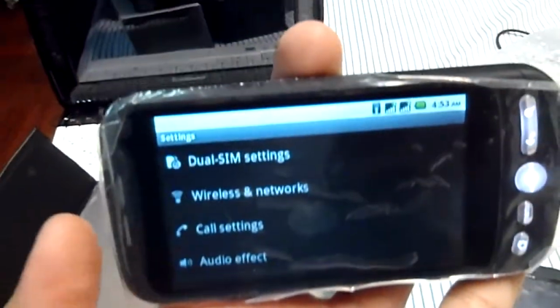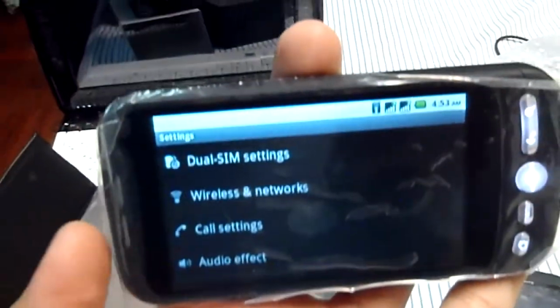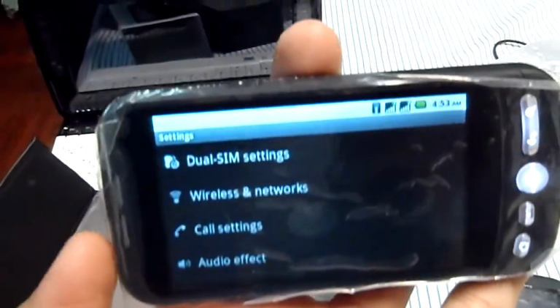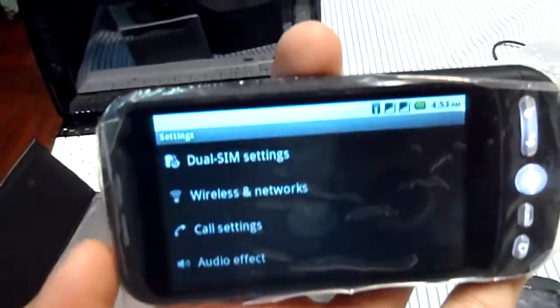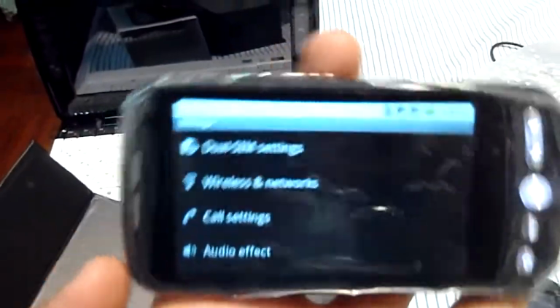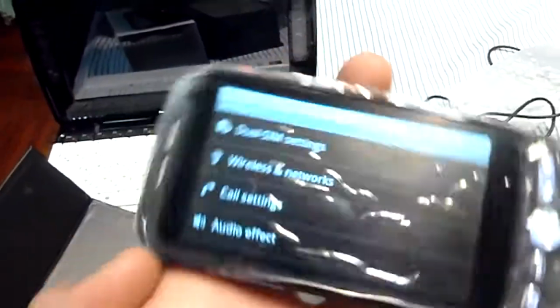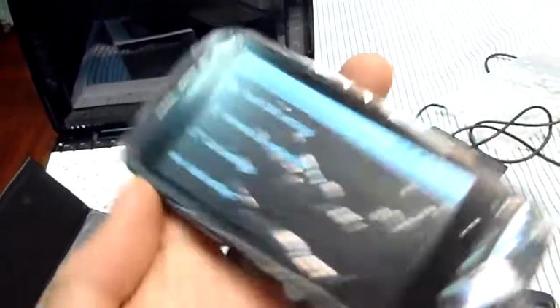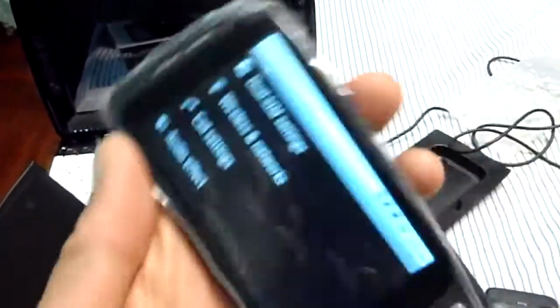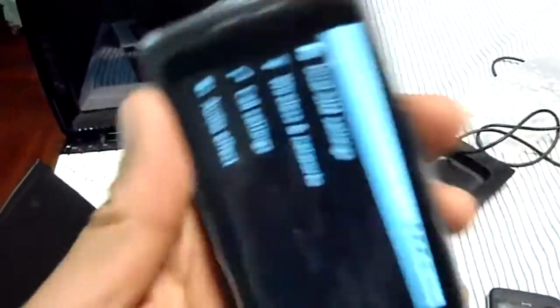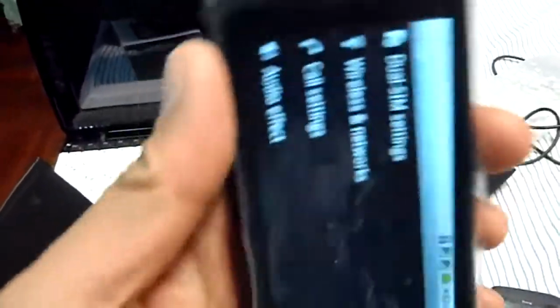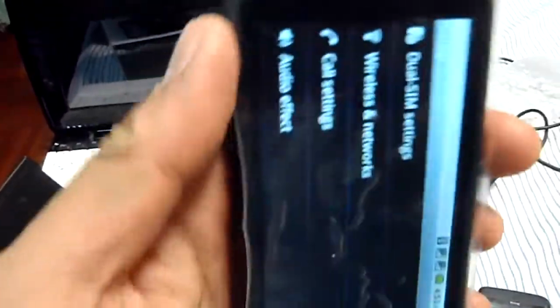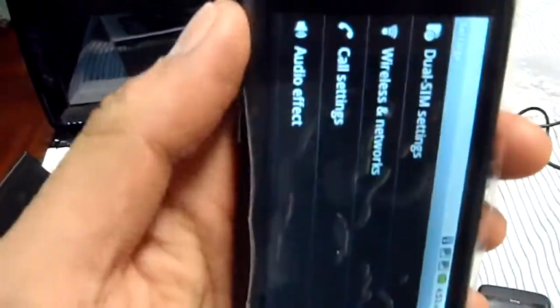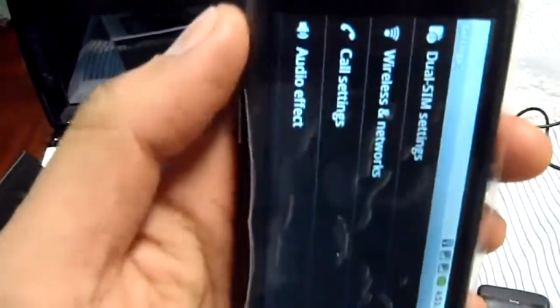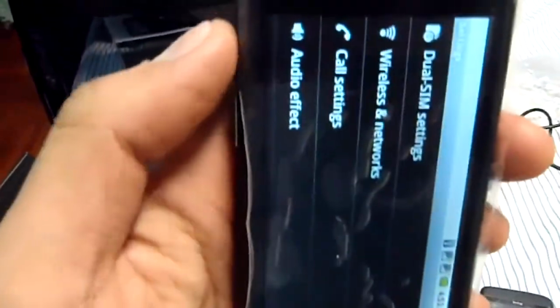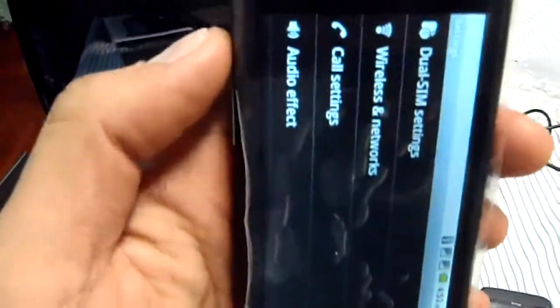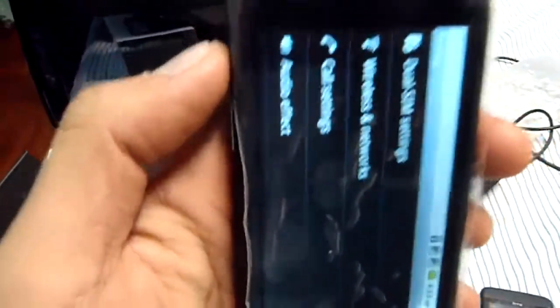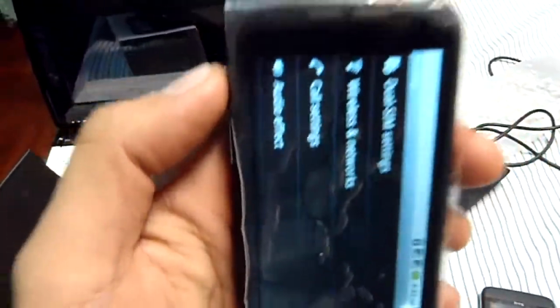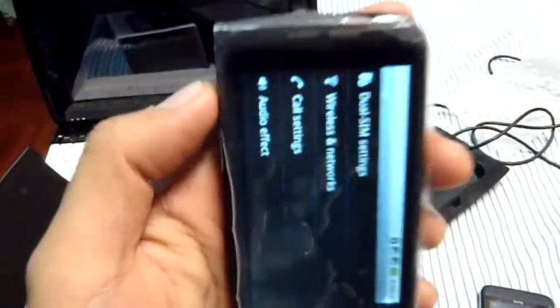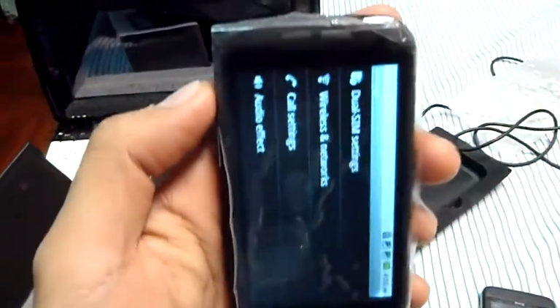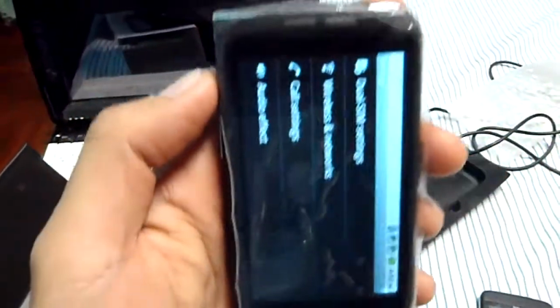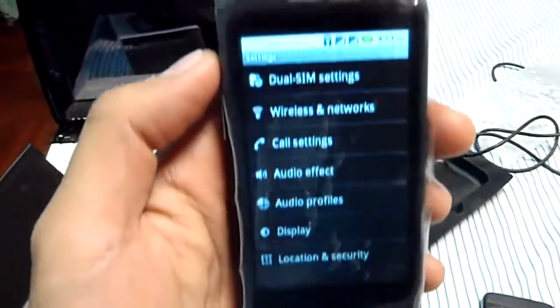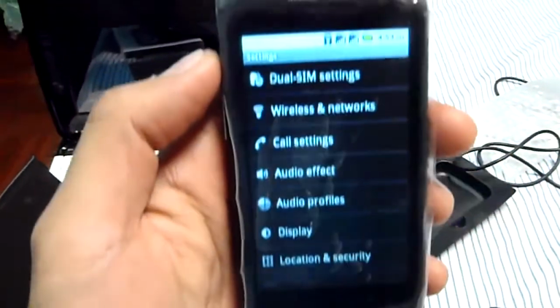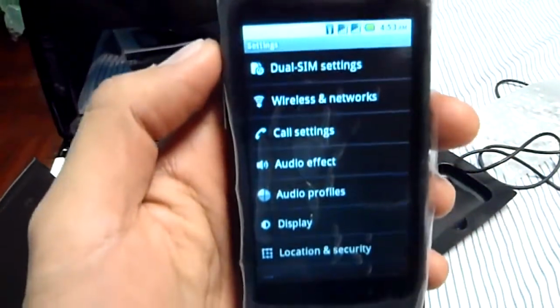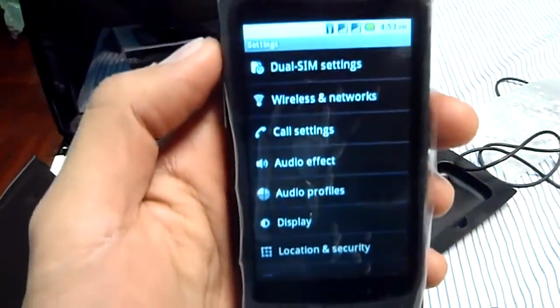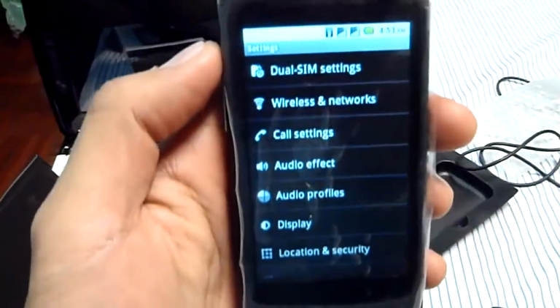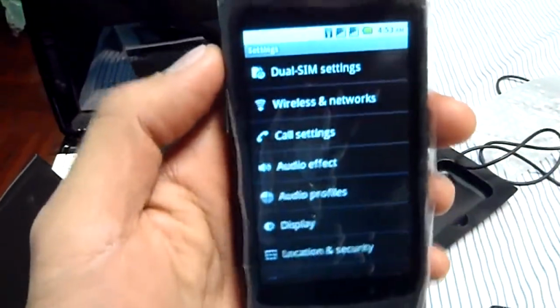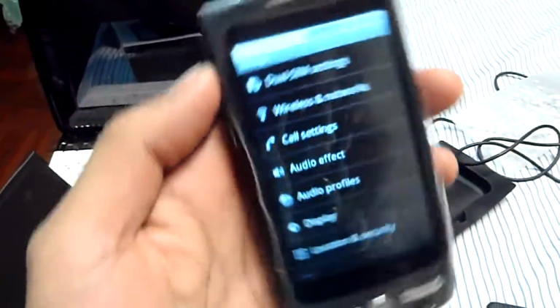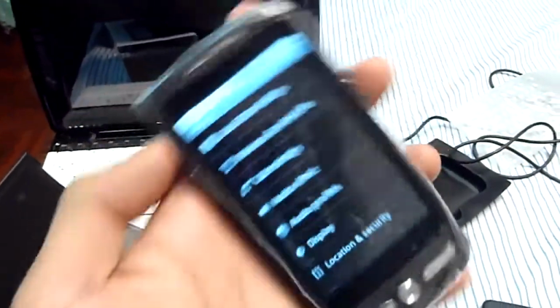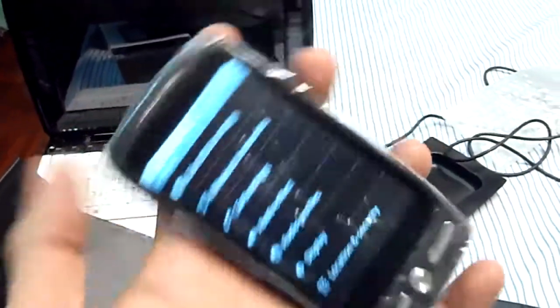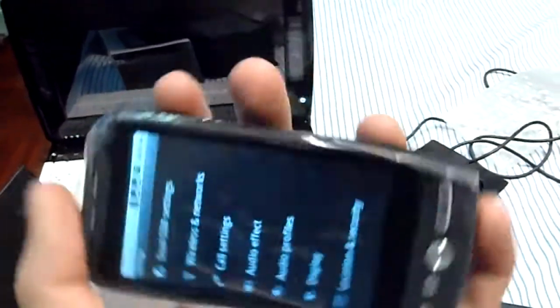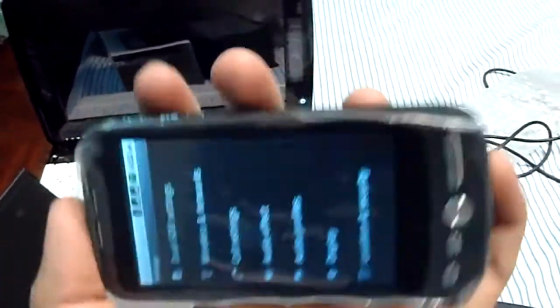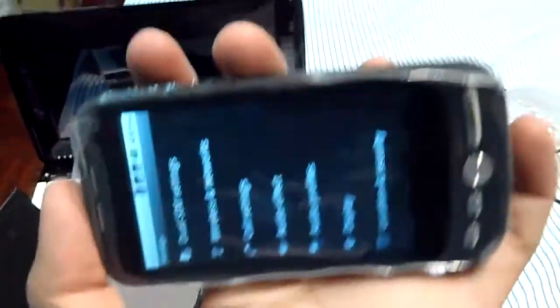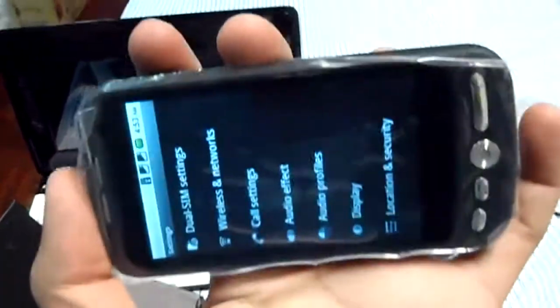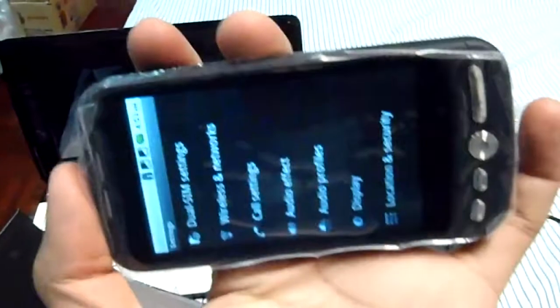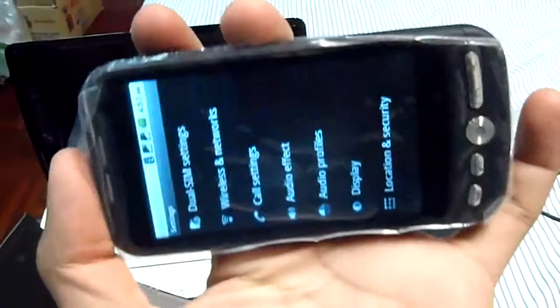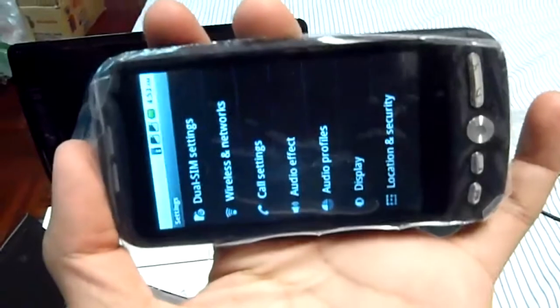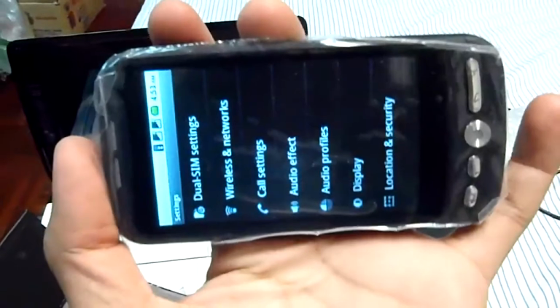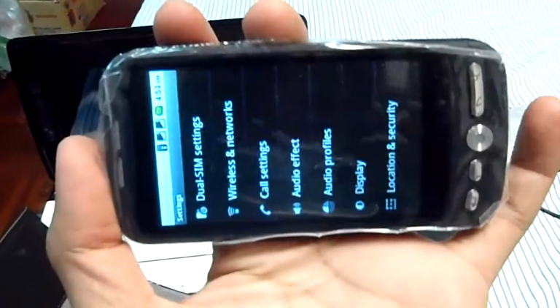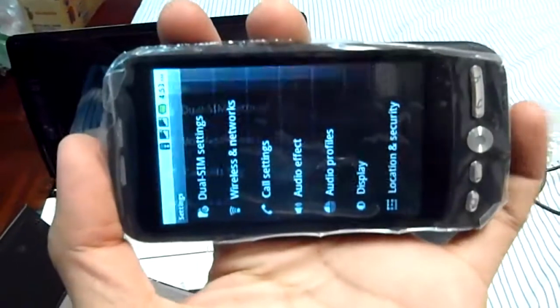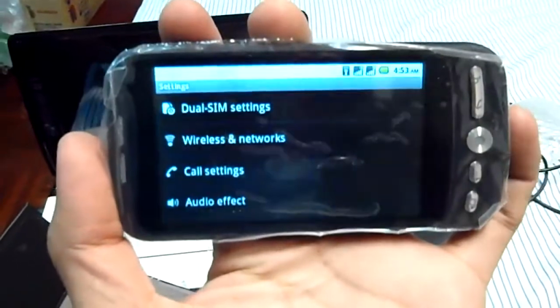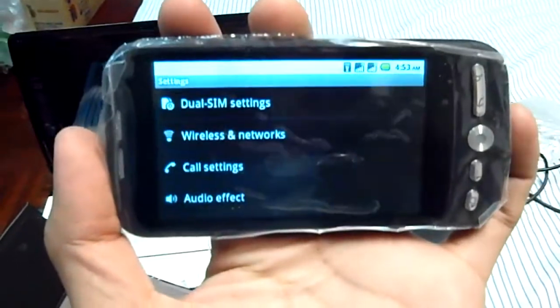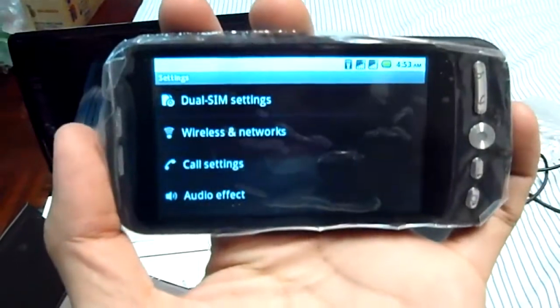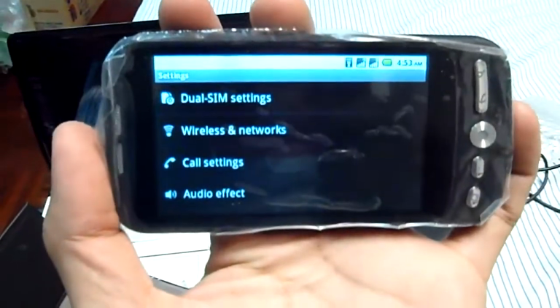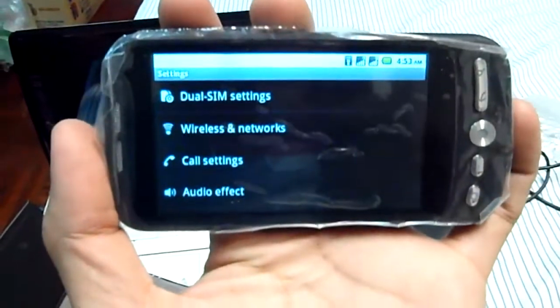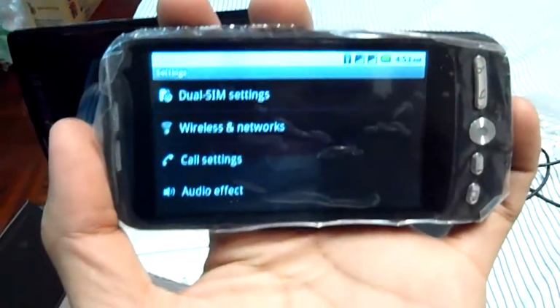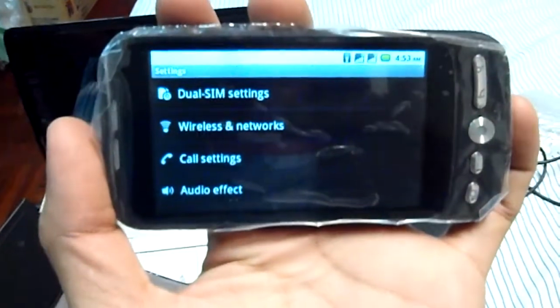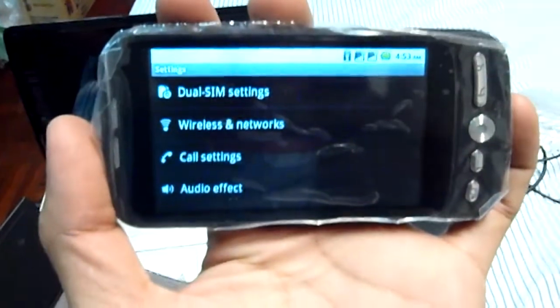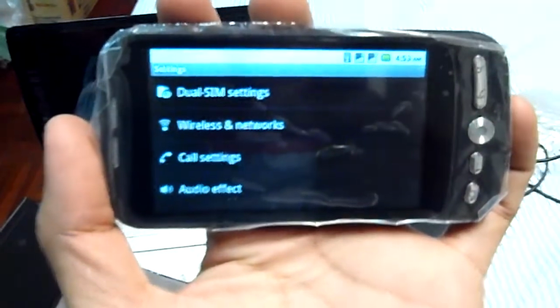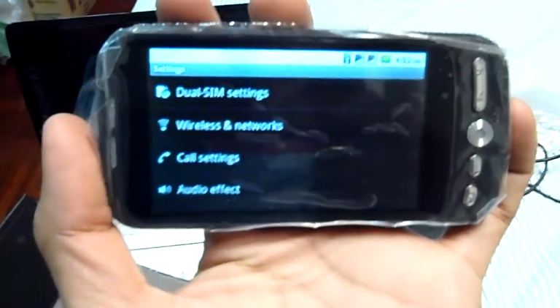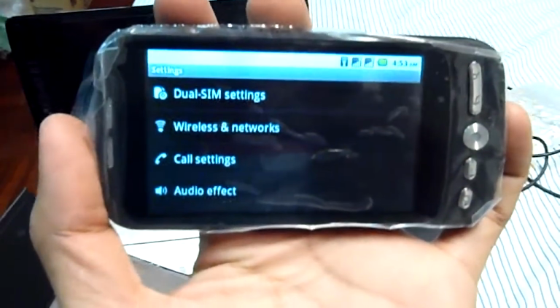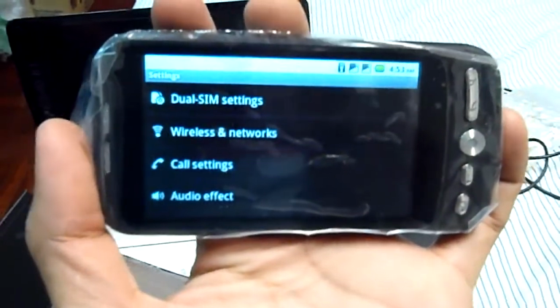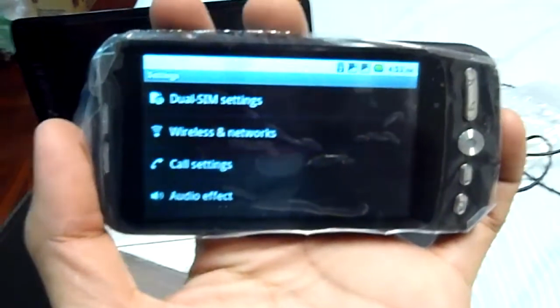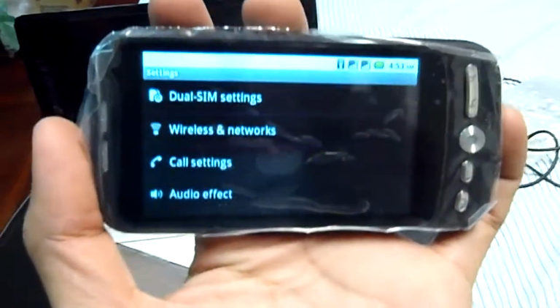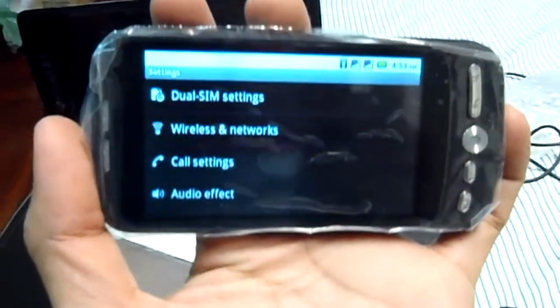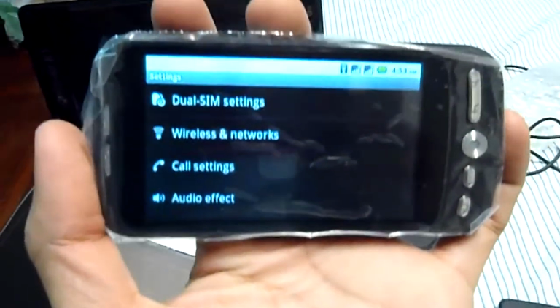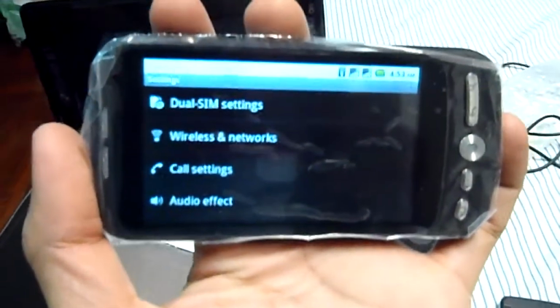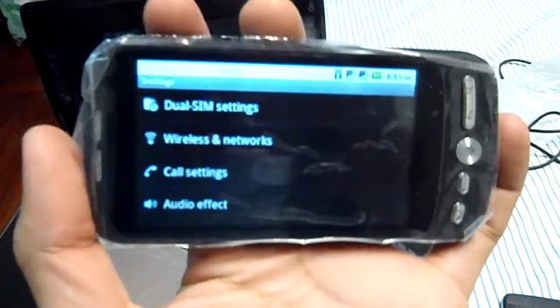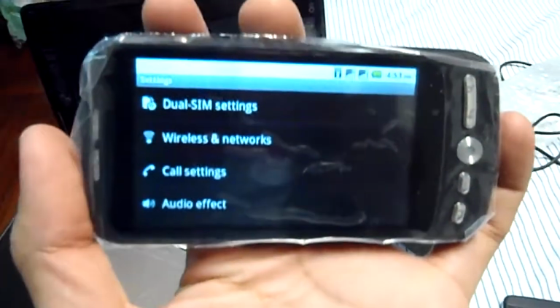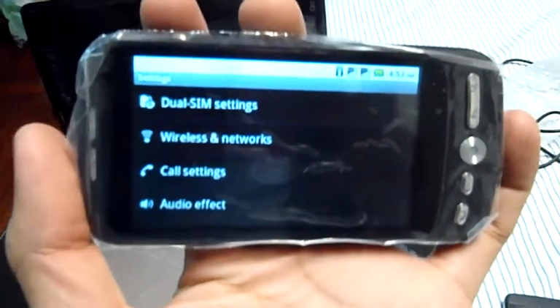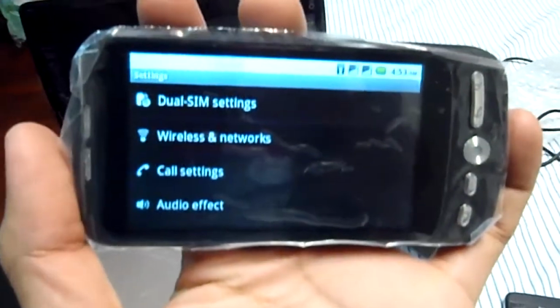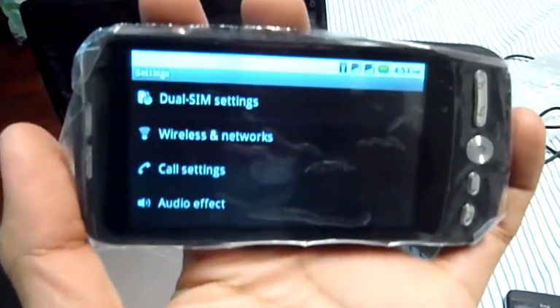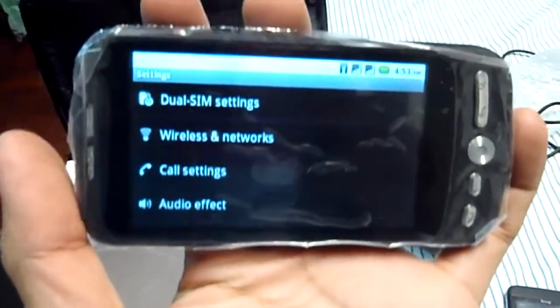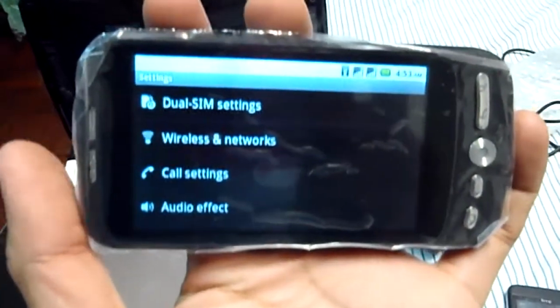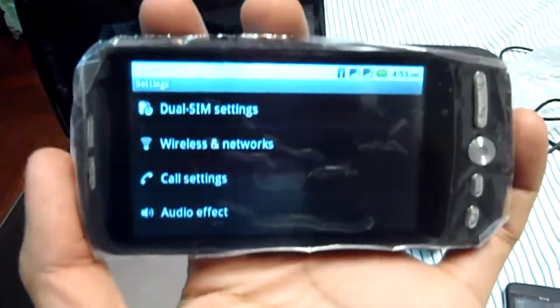The screen is rotating. Okay, here's the short review. Thank you.